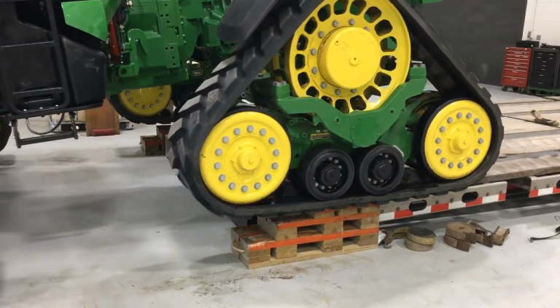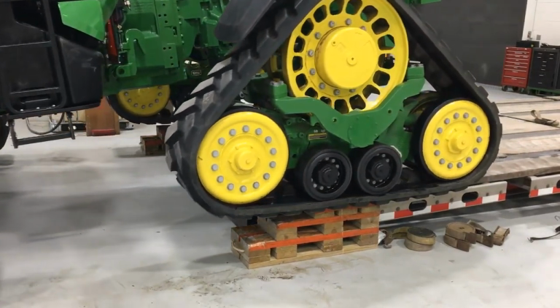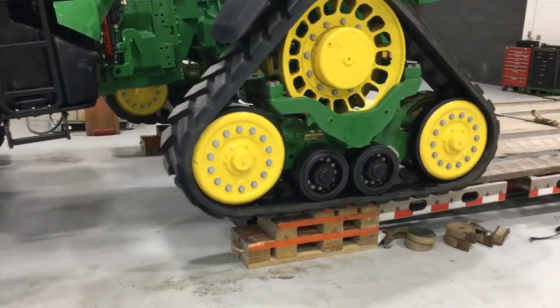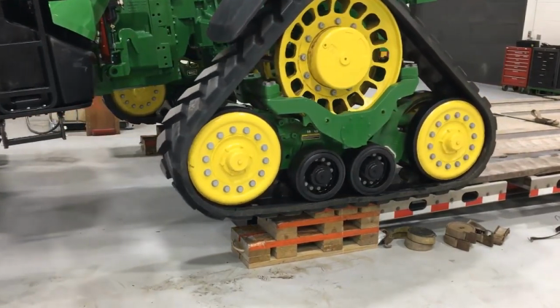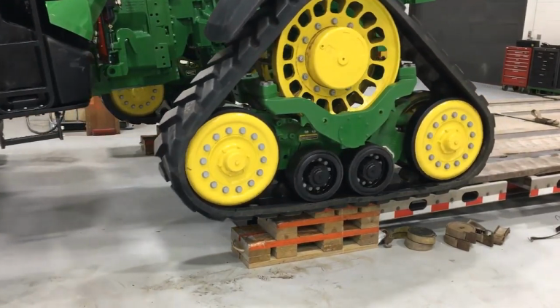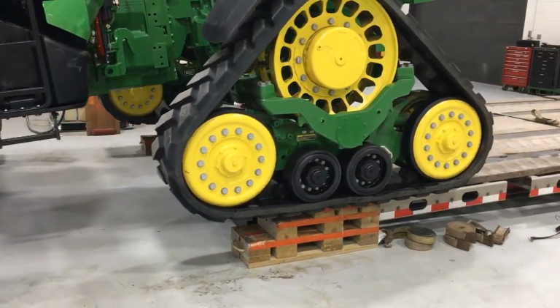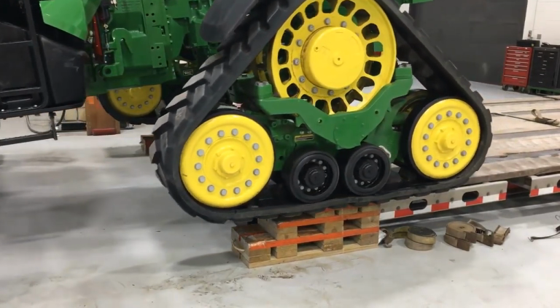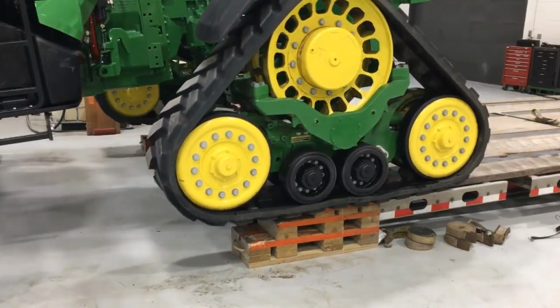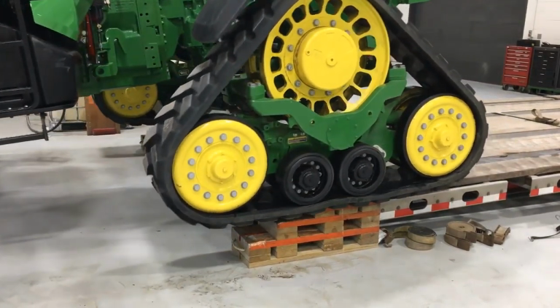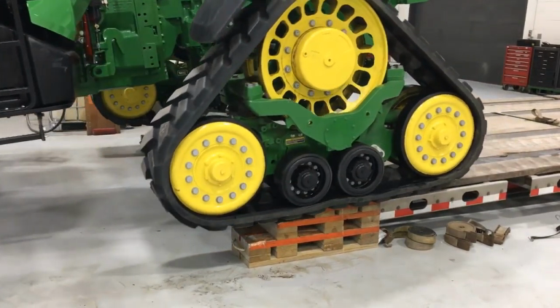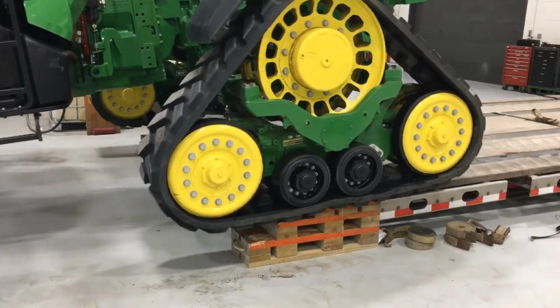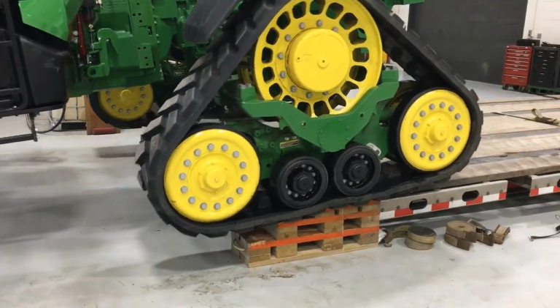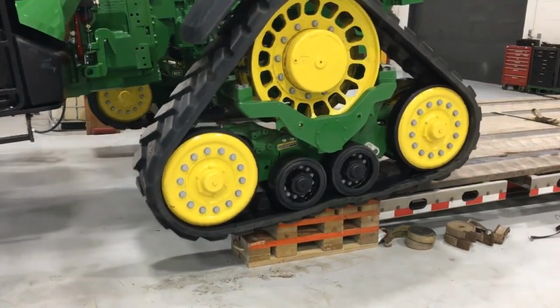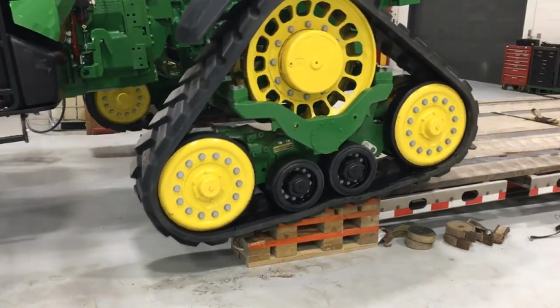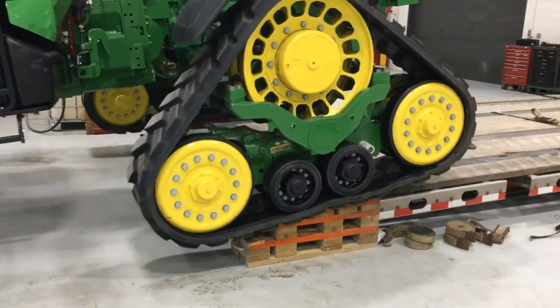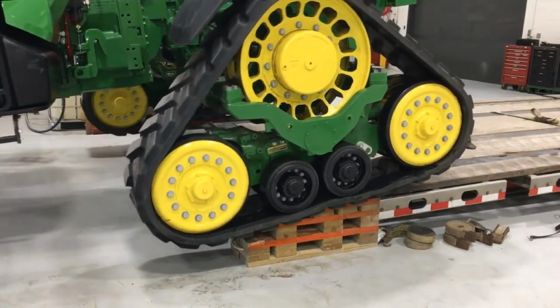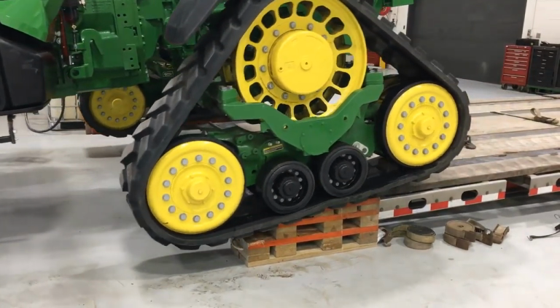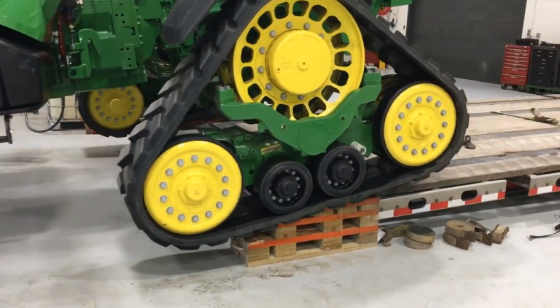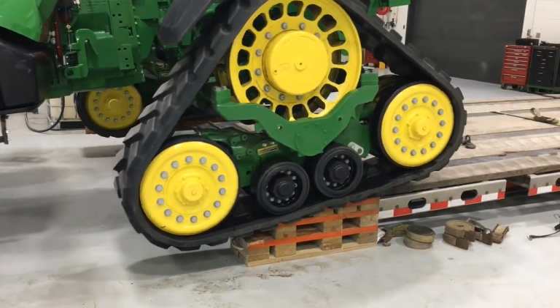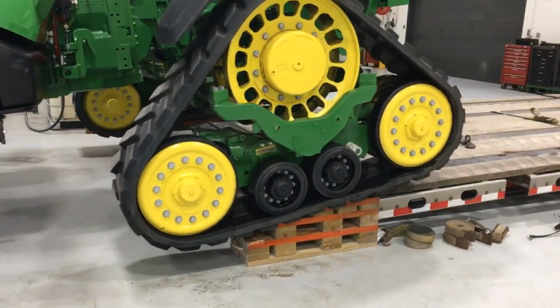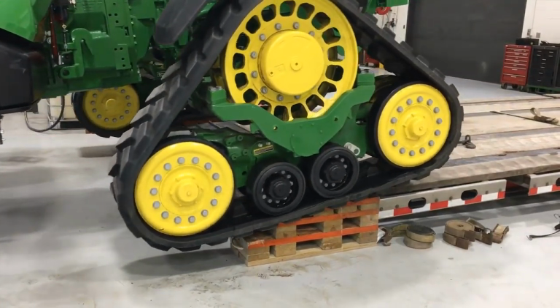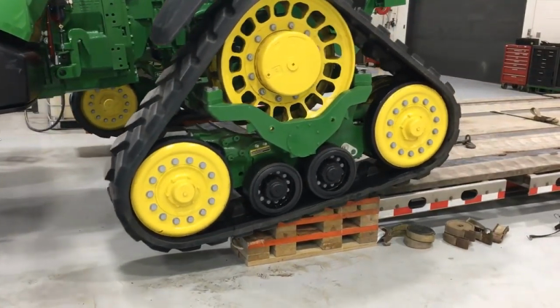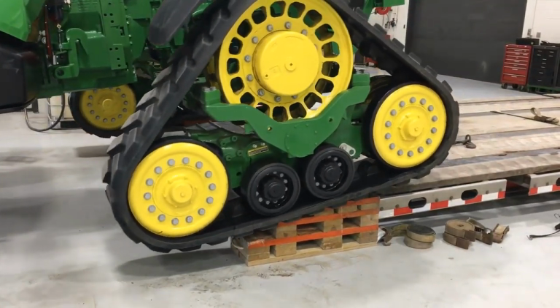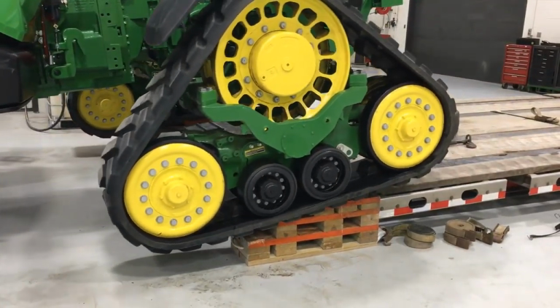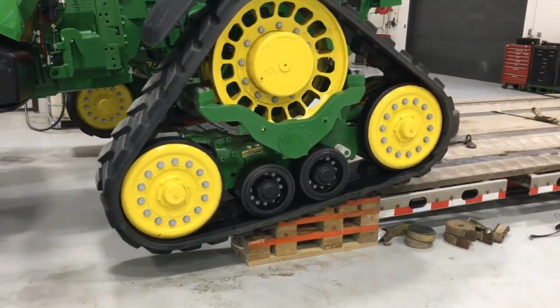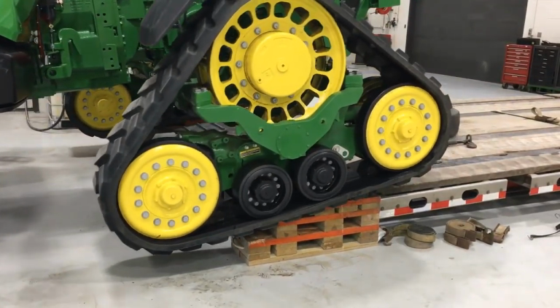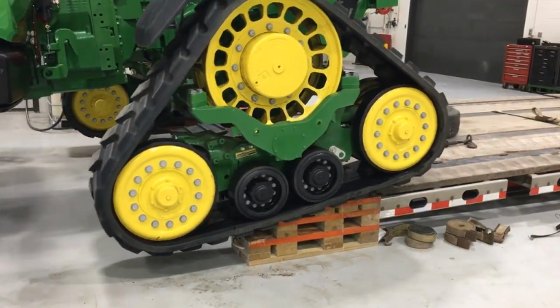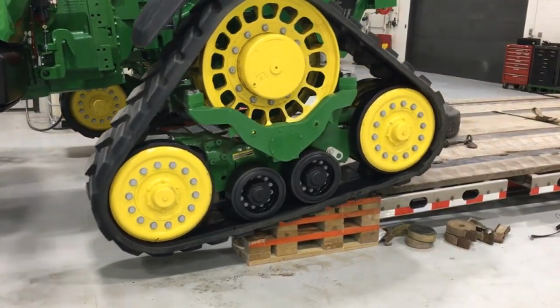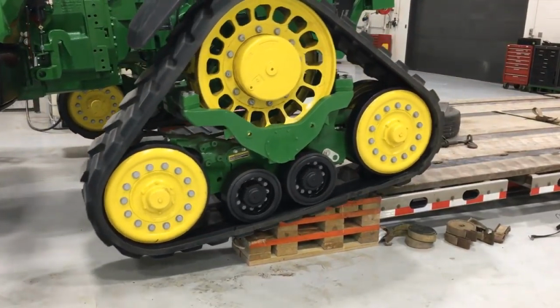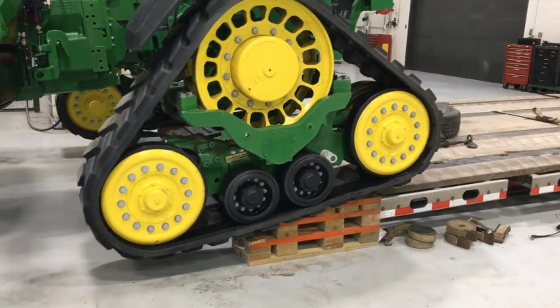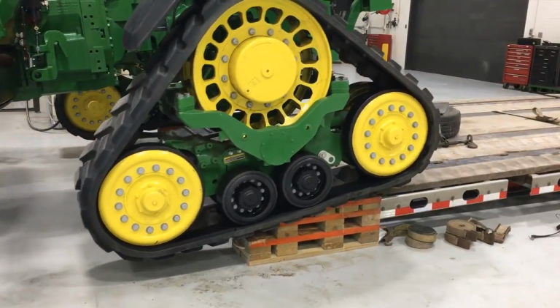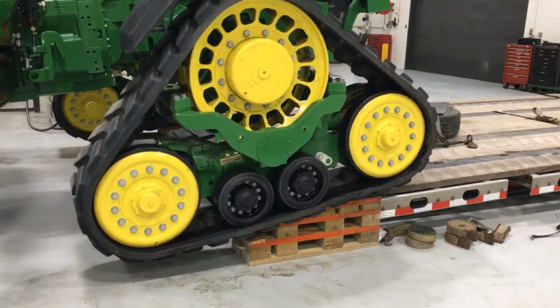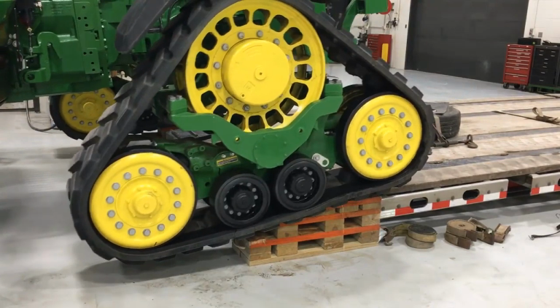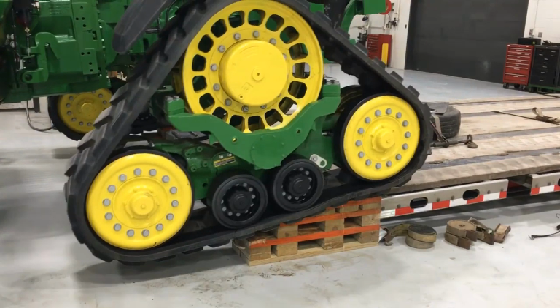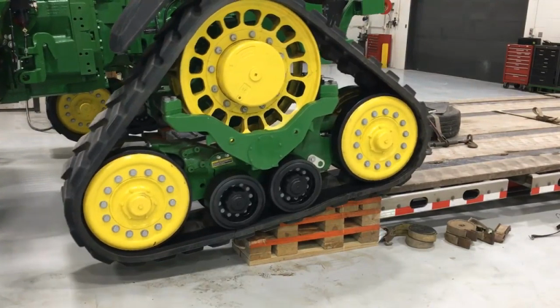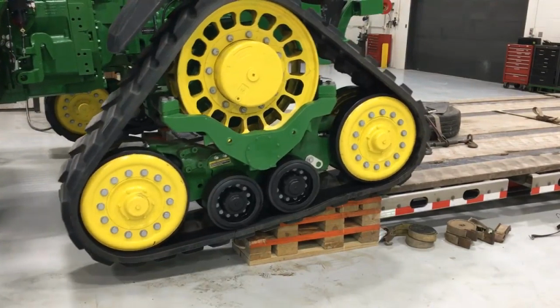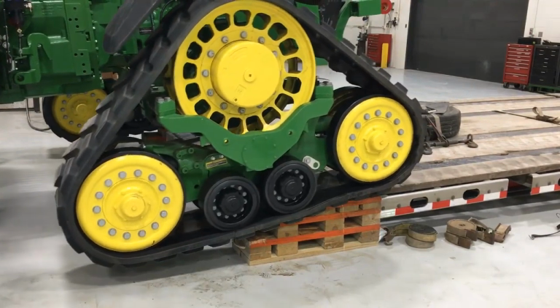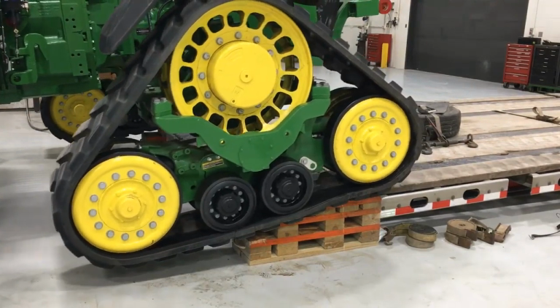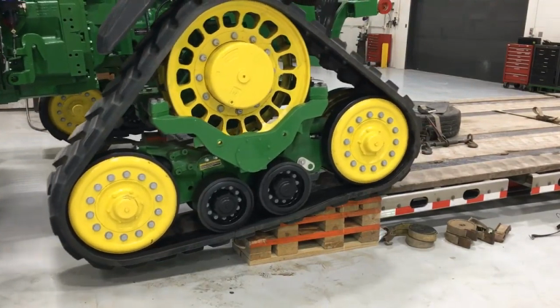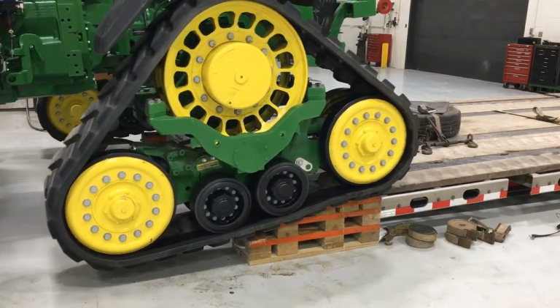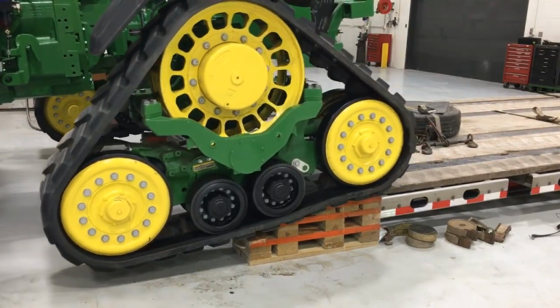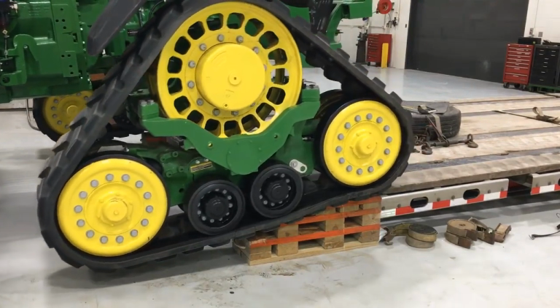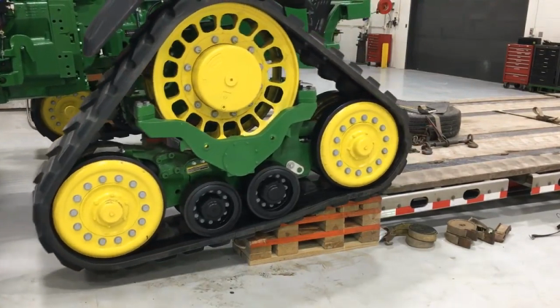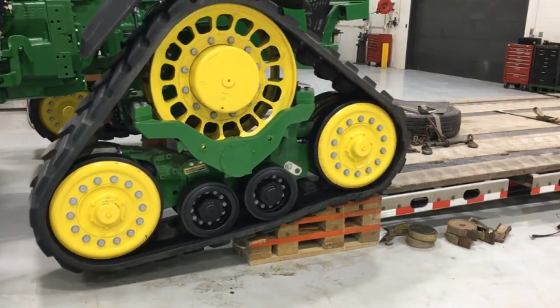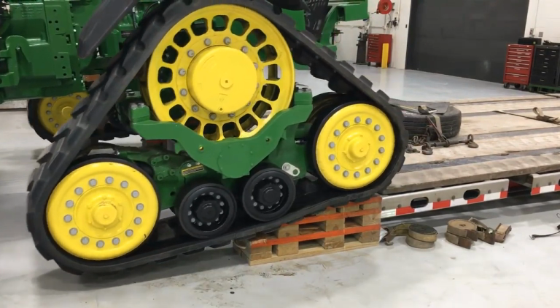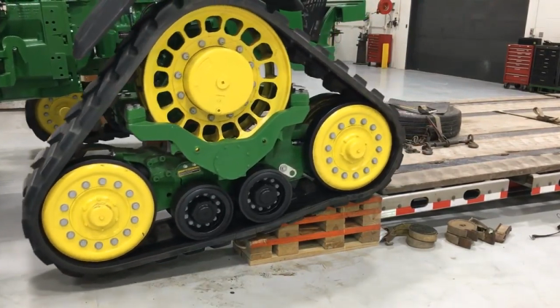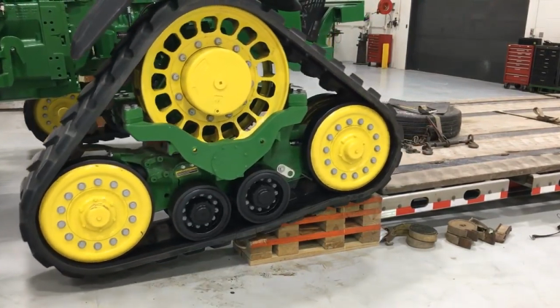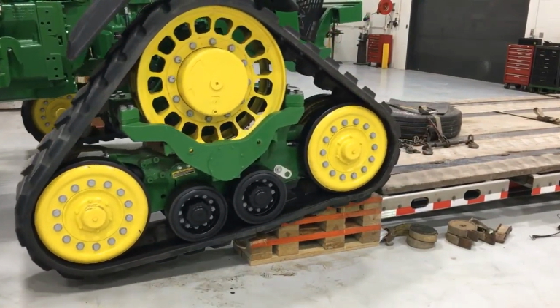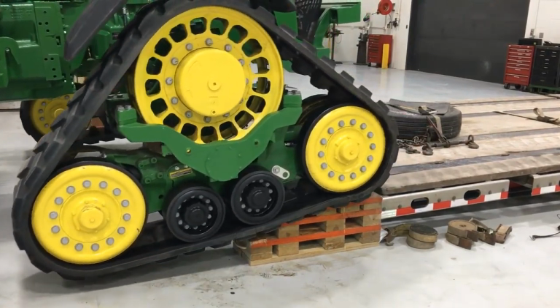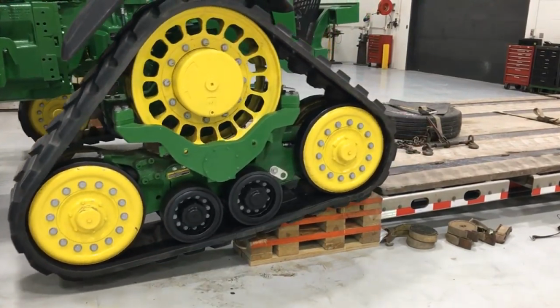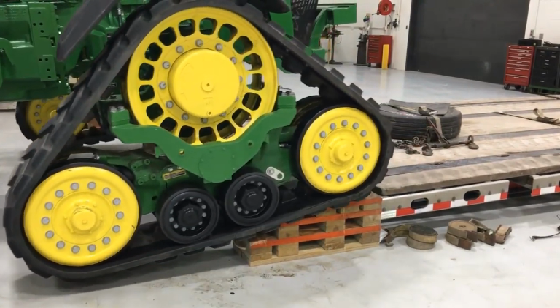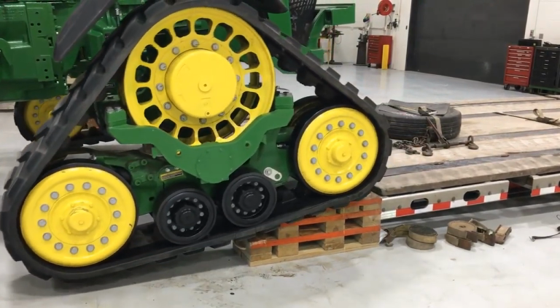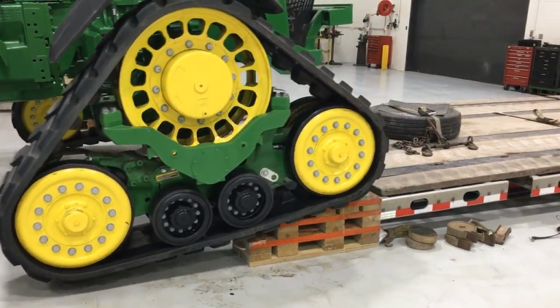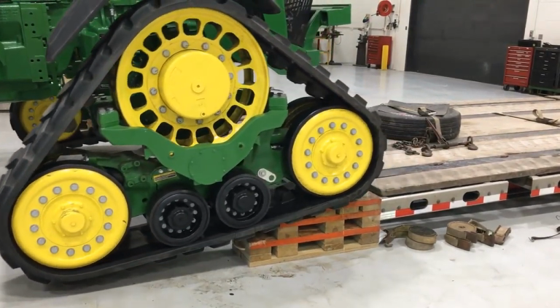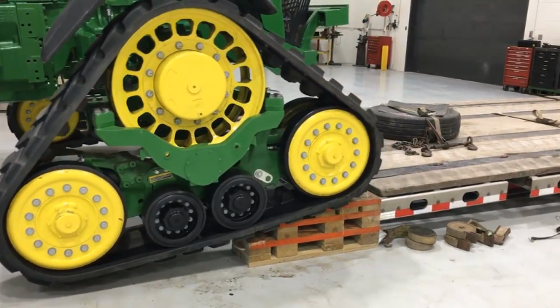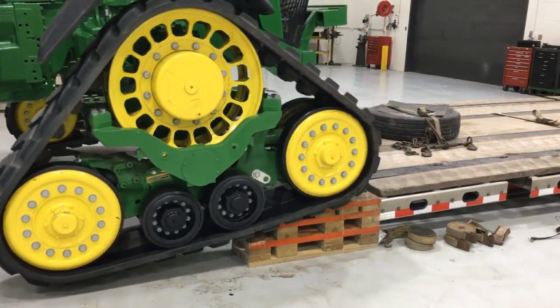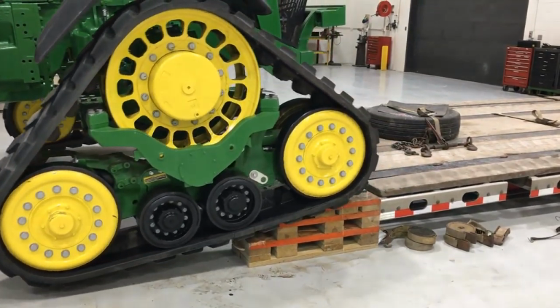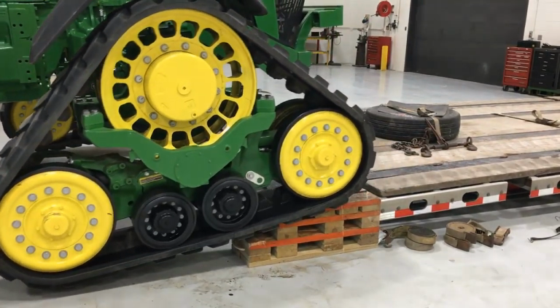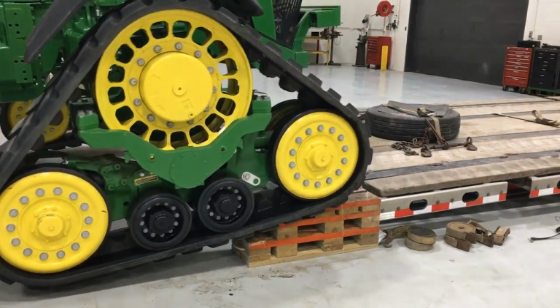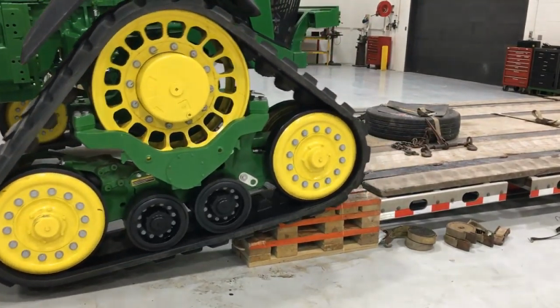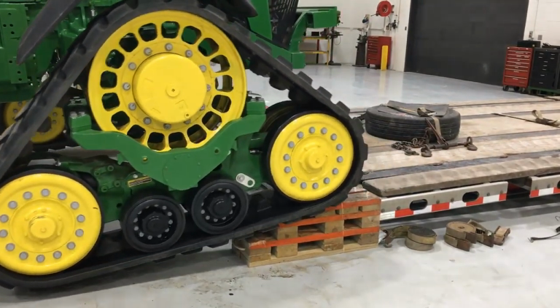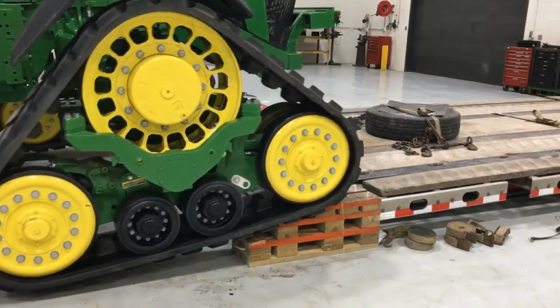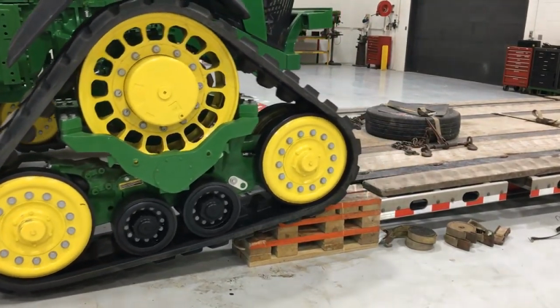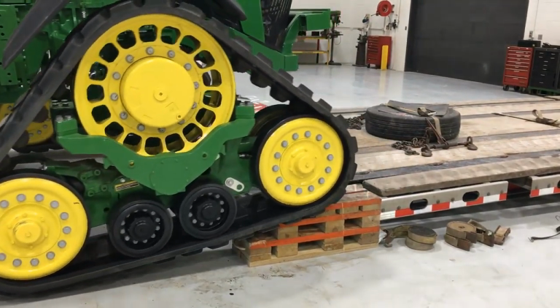Your local John Deere dealer can provide you with instructions on how to build these ramps.